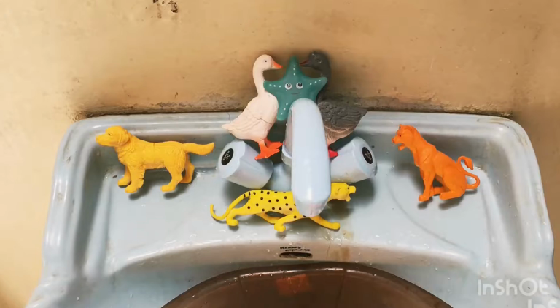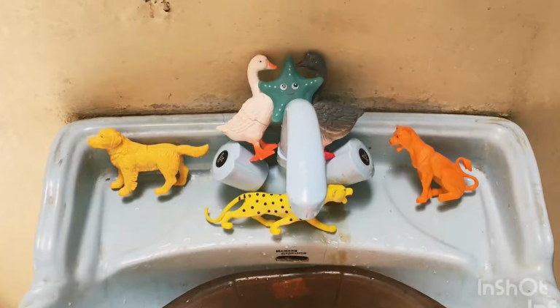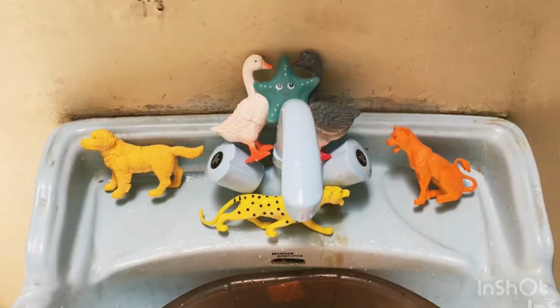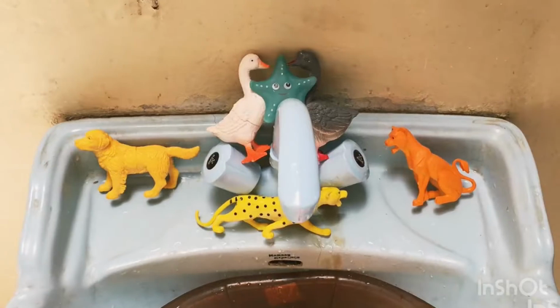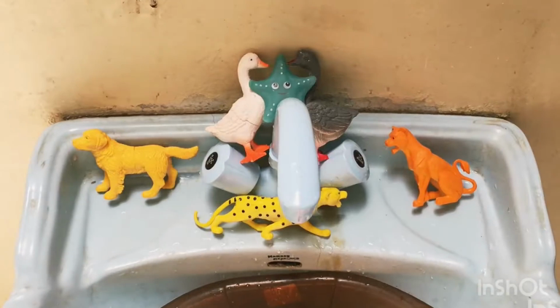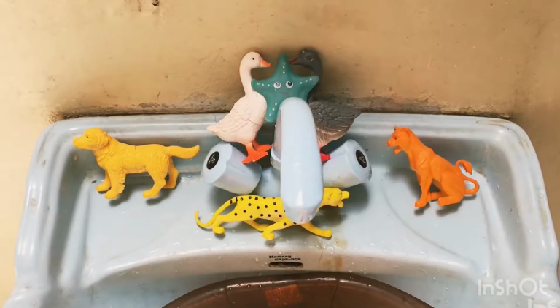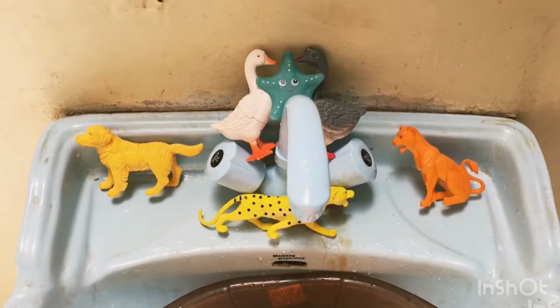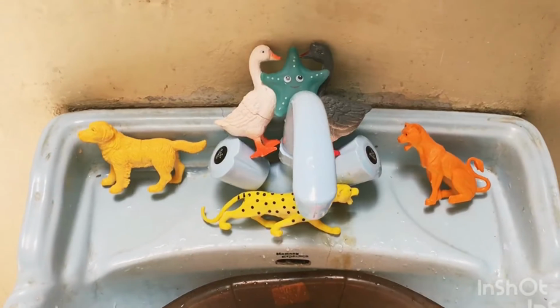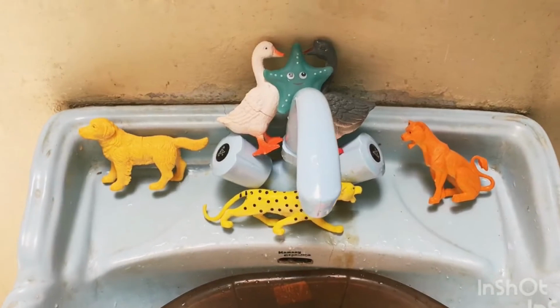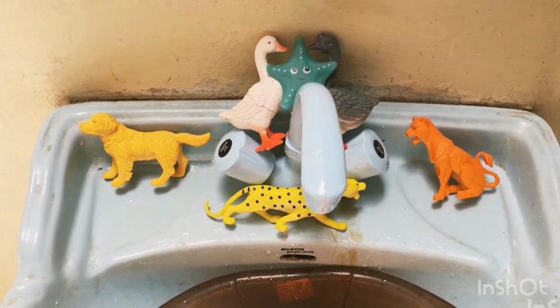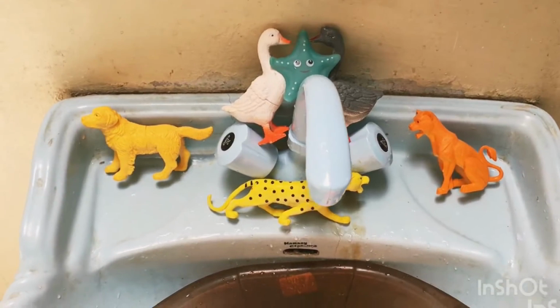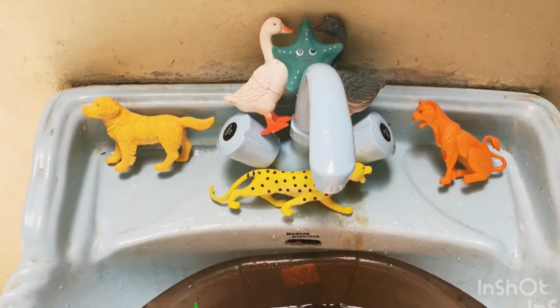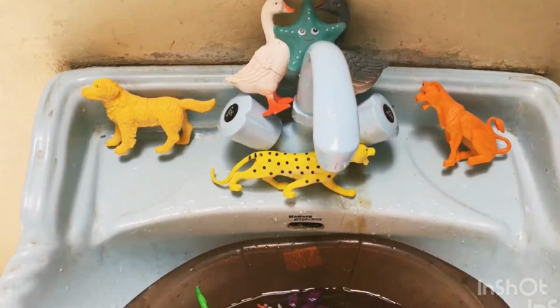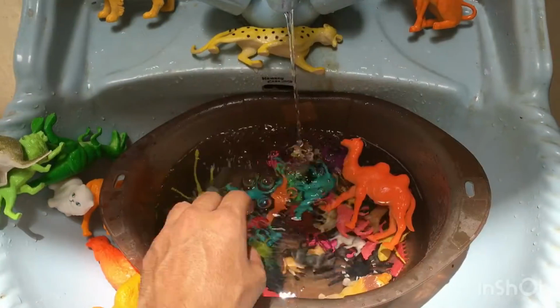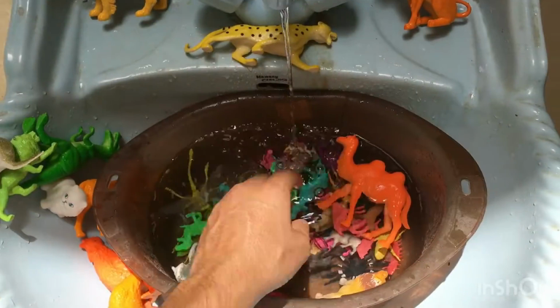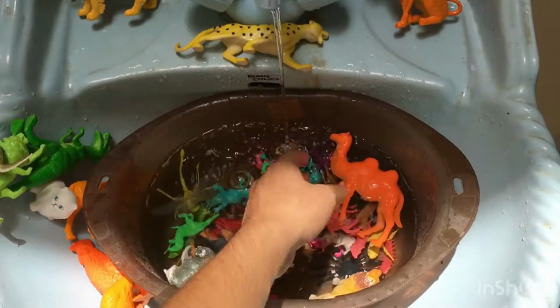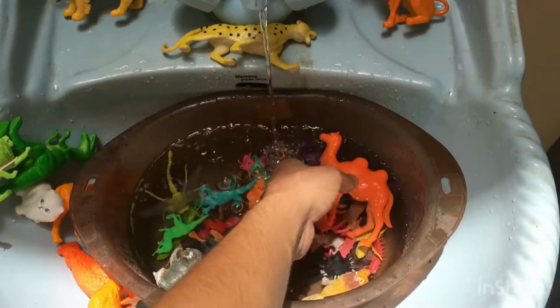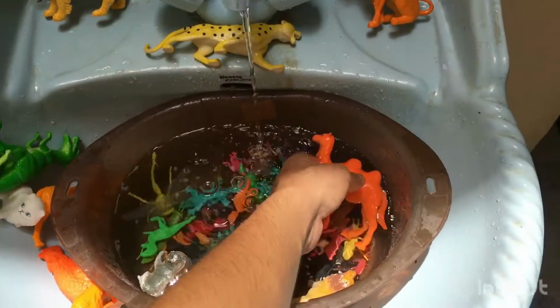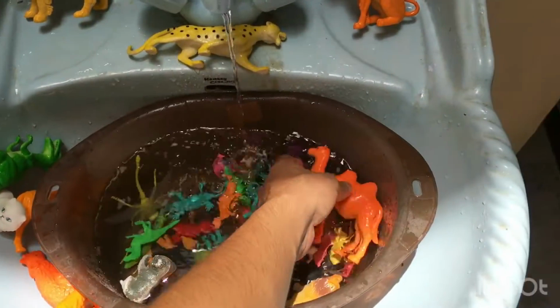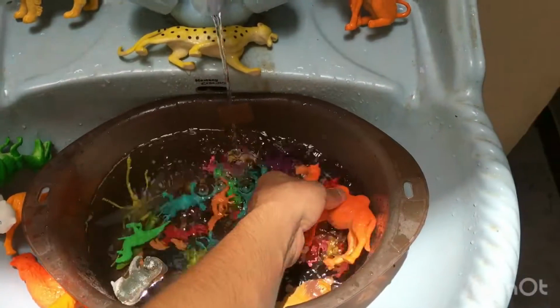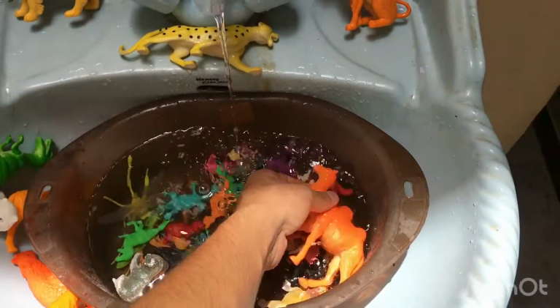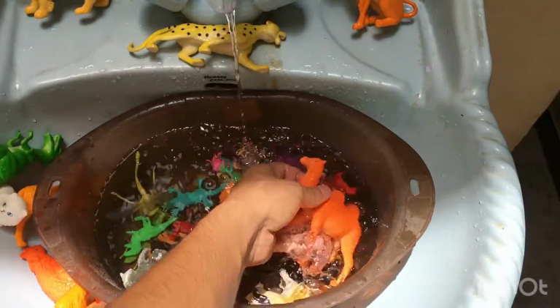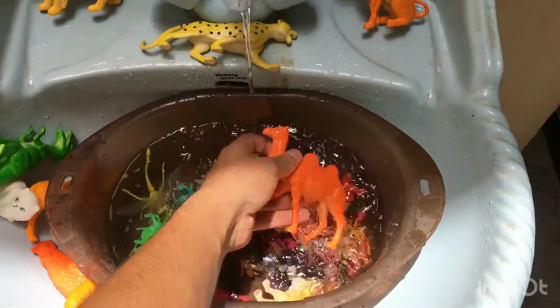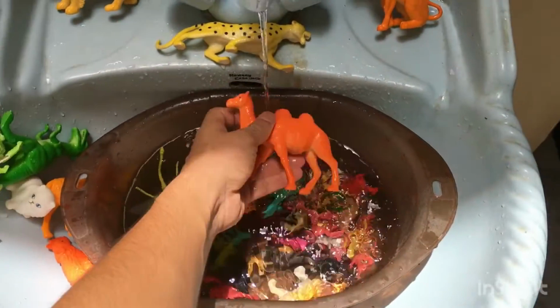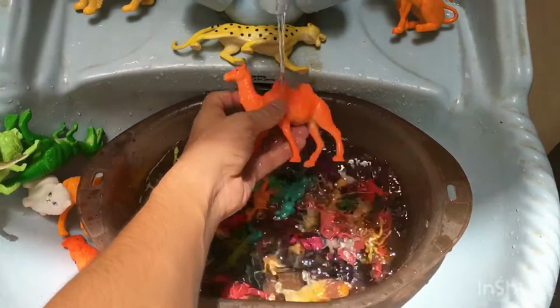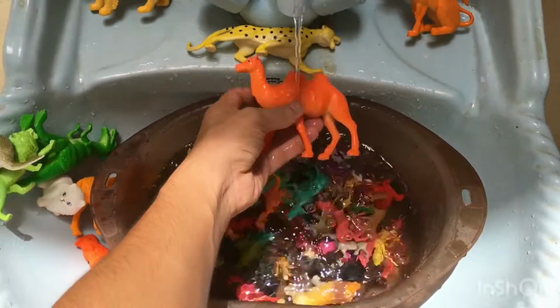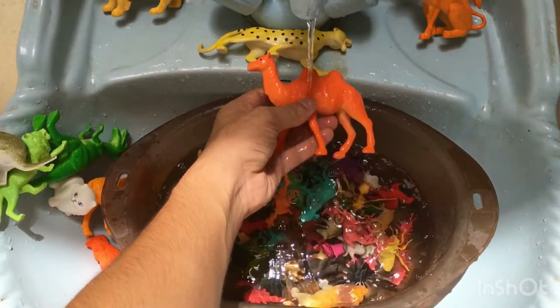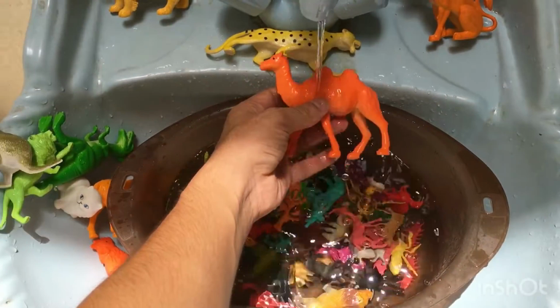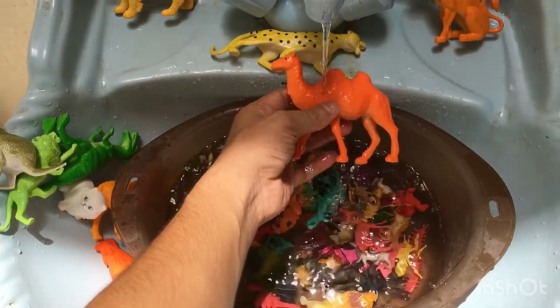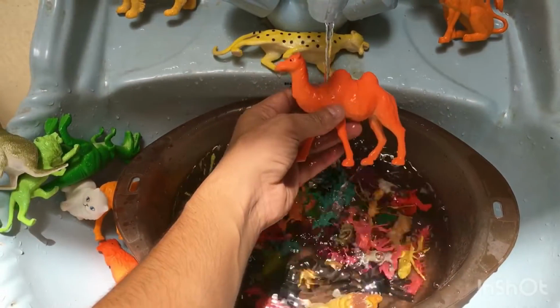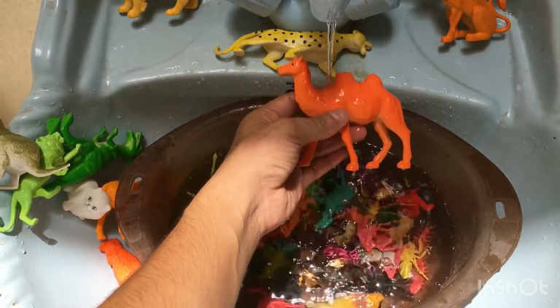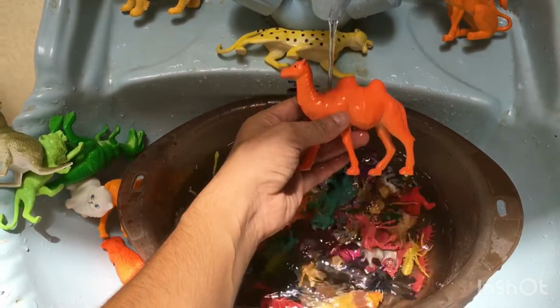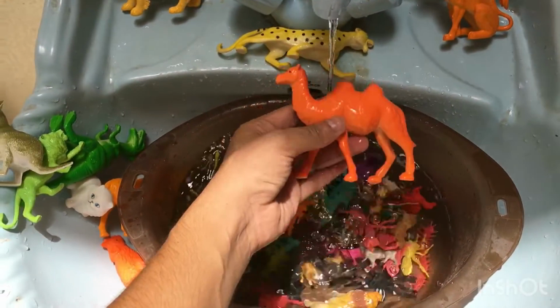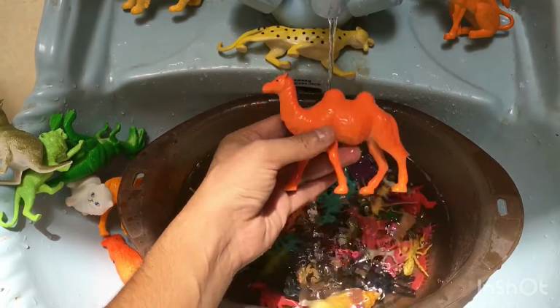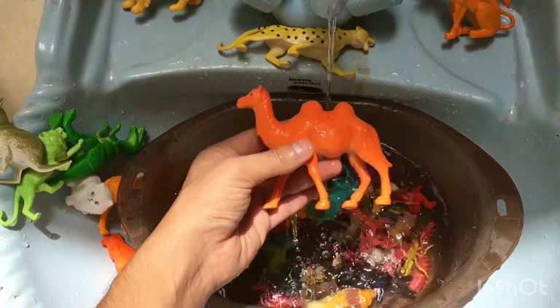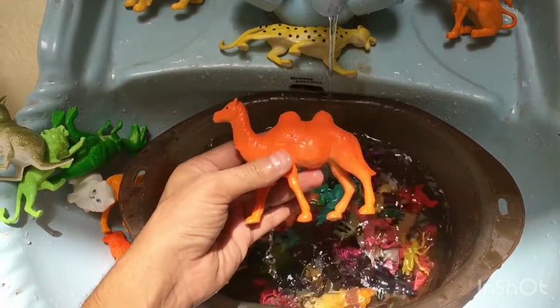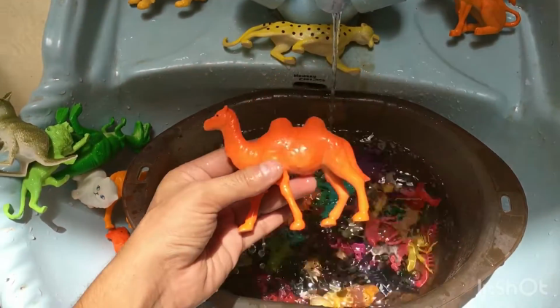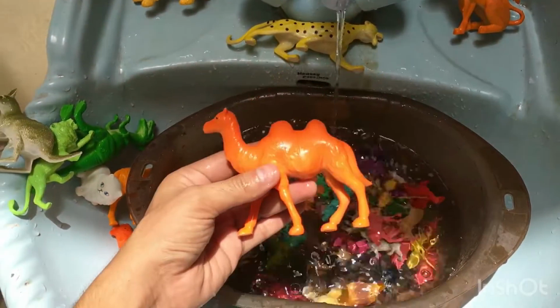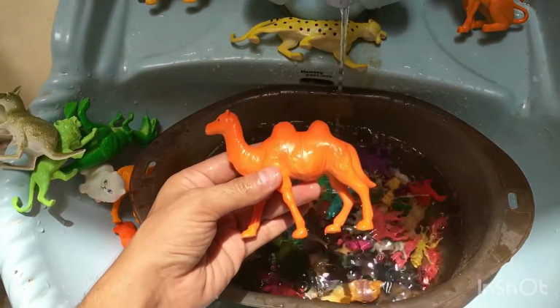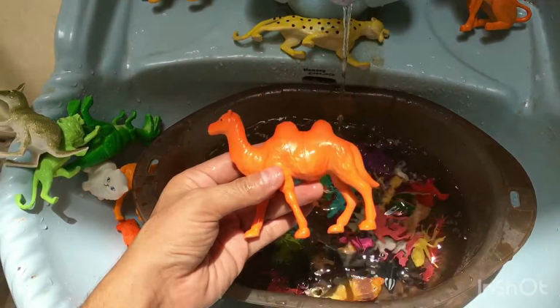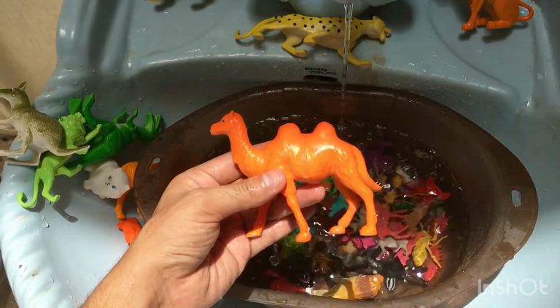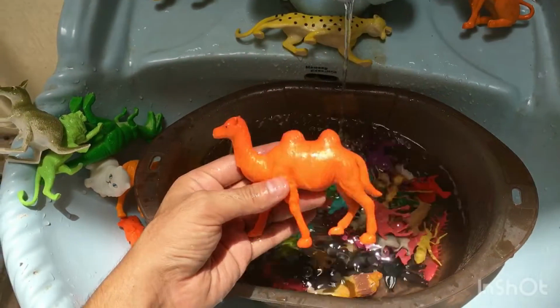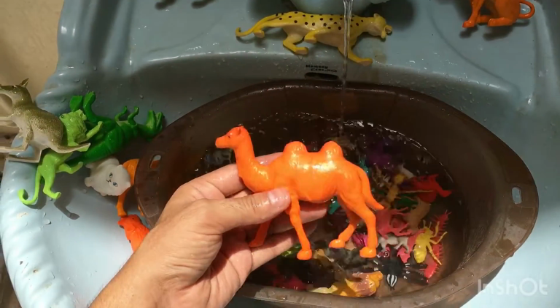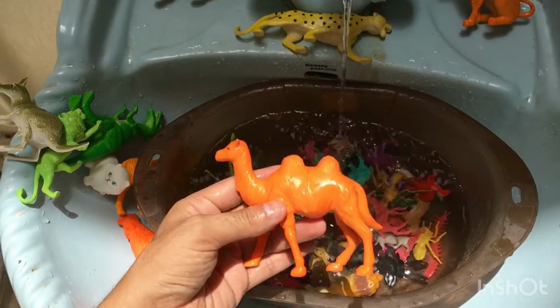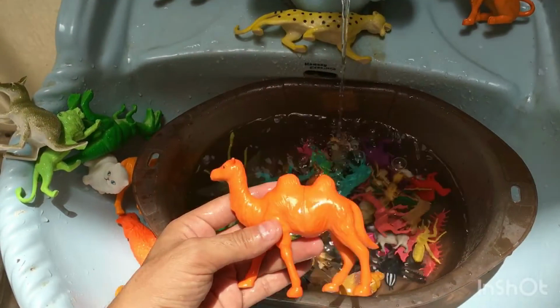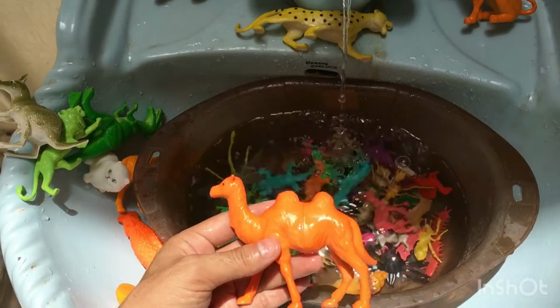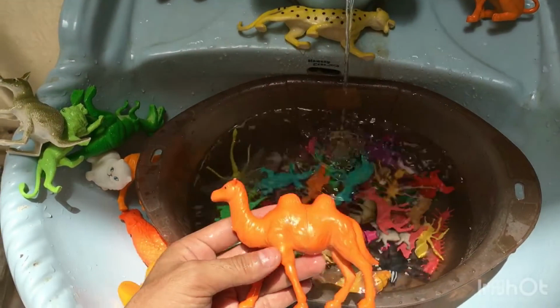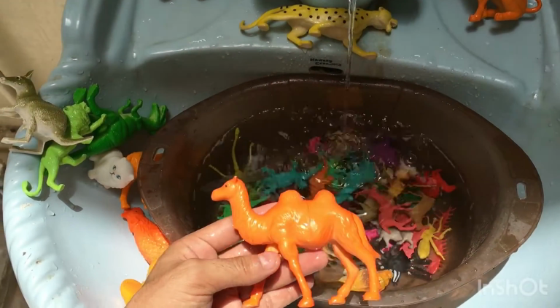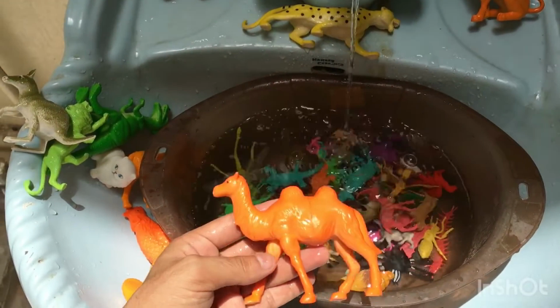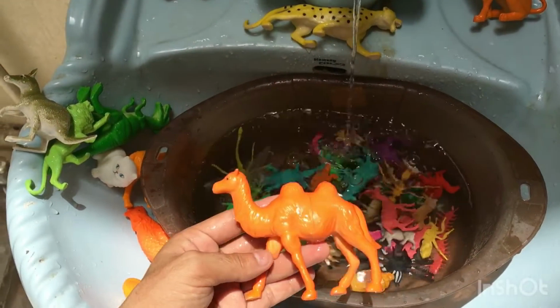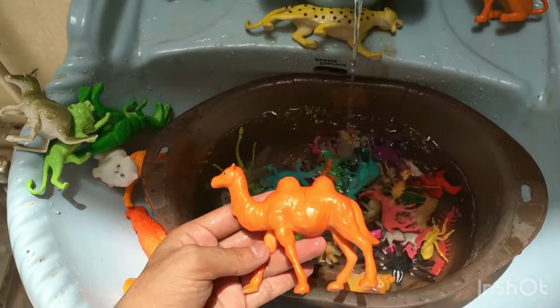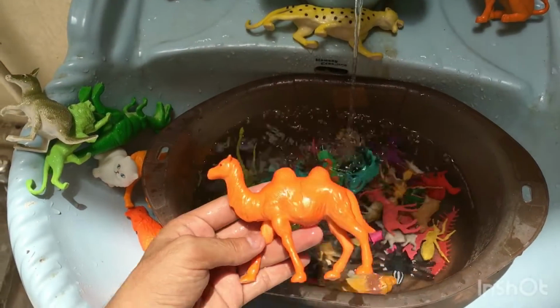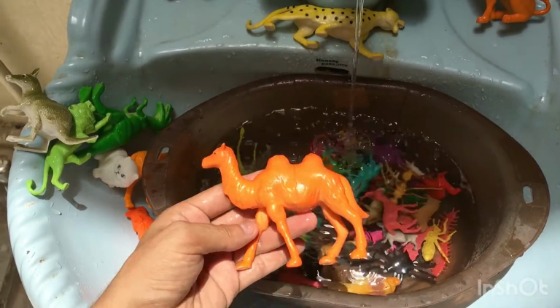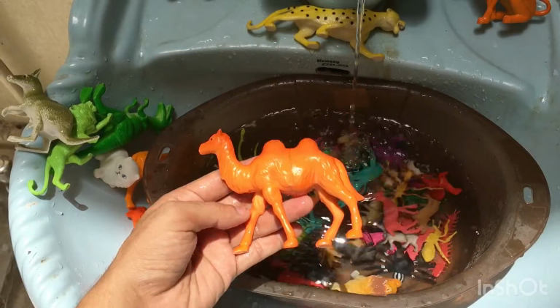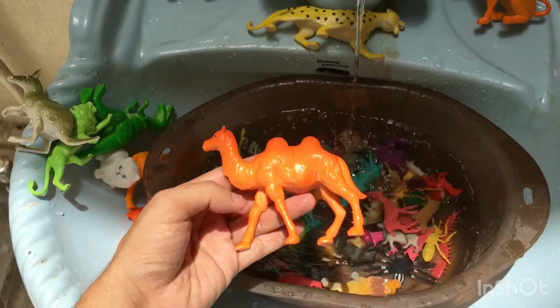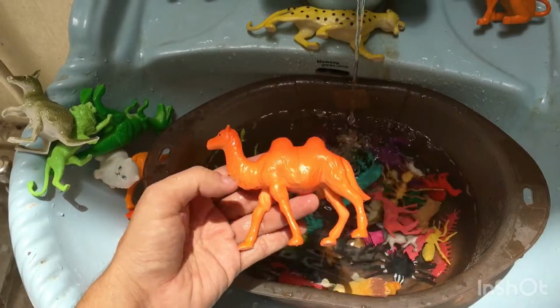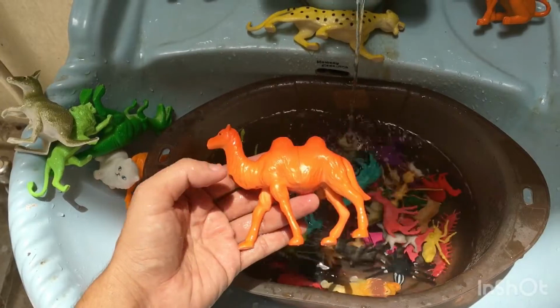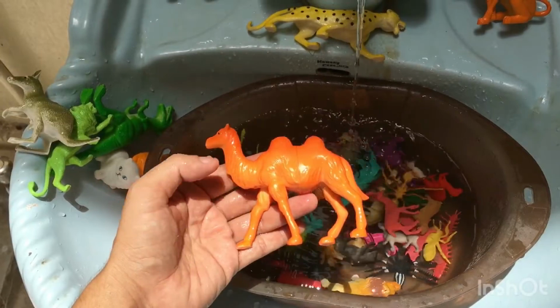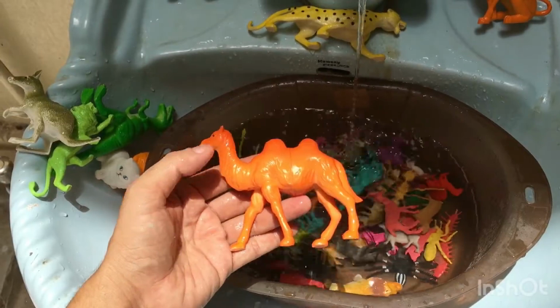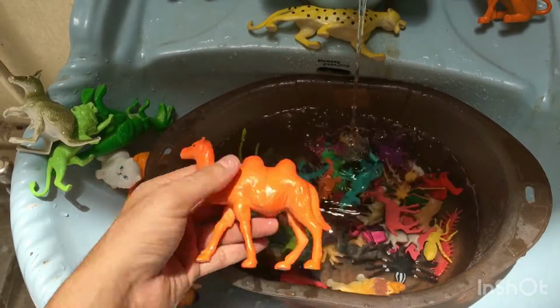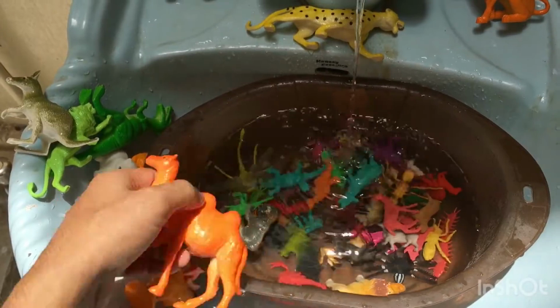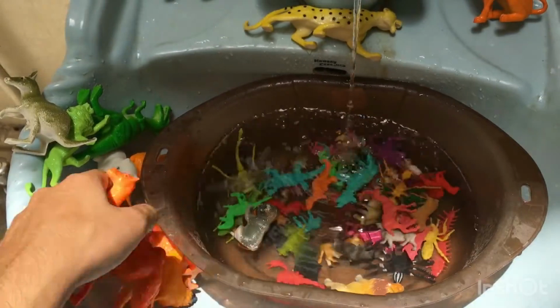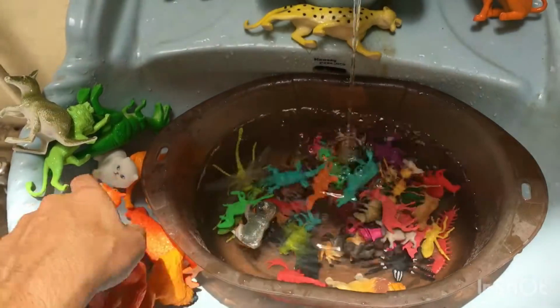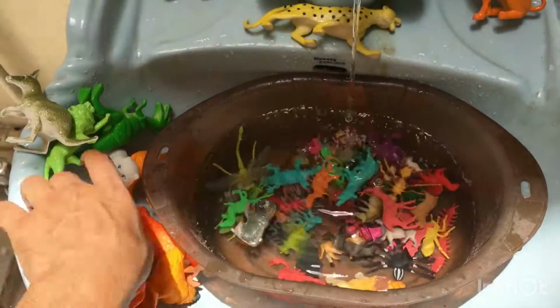Satisfying toy ideas. Camel. Plastic camel toy.